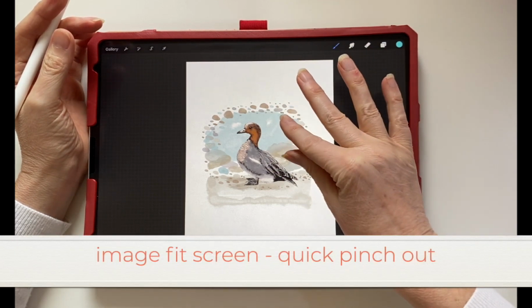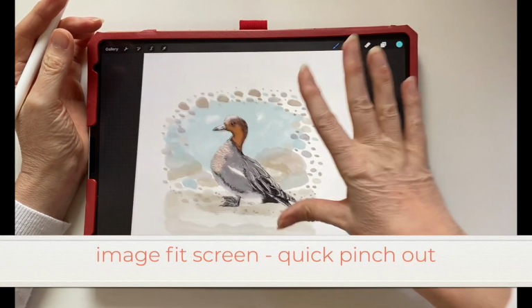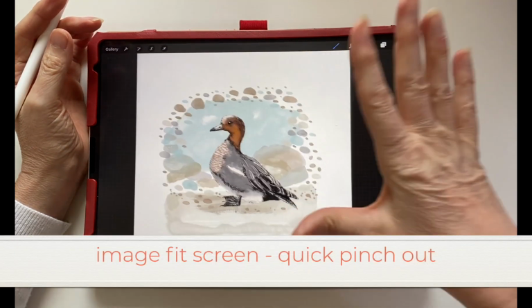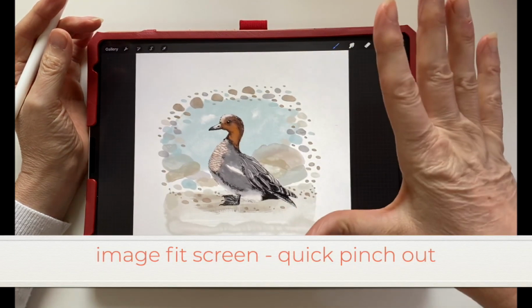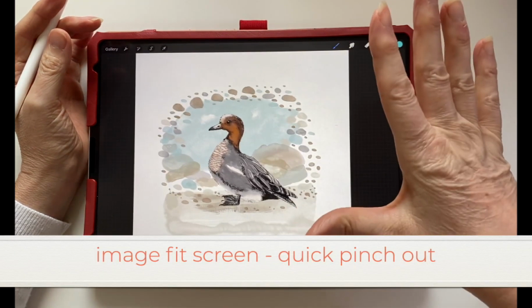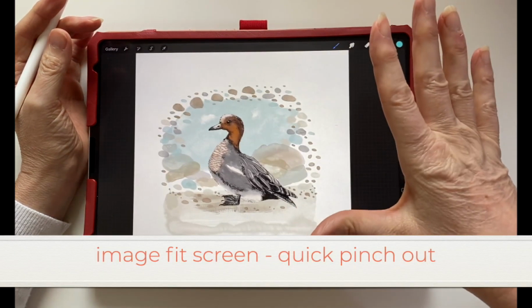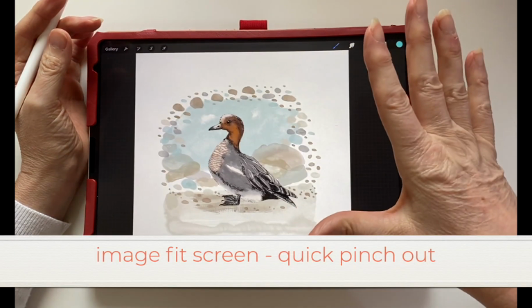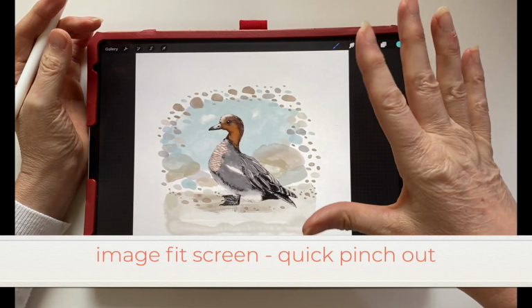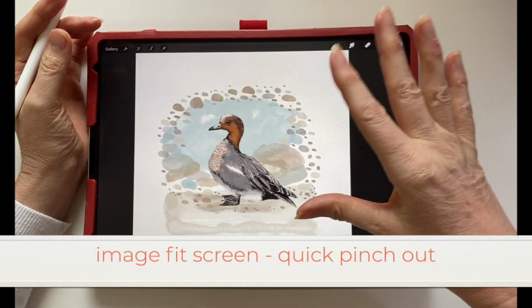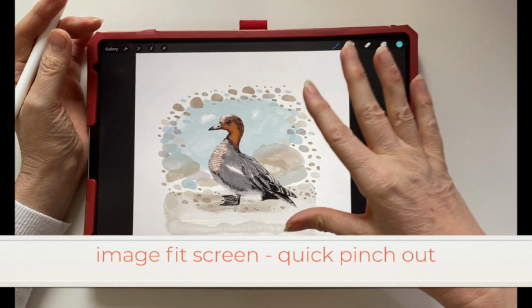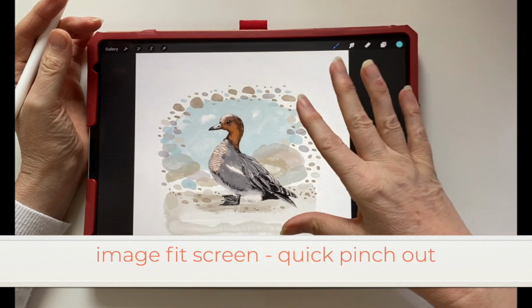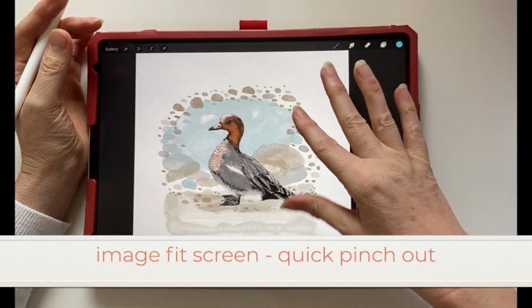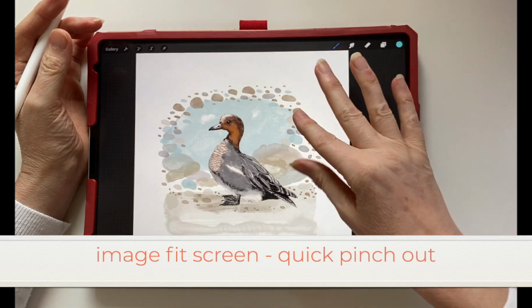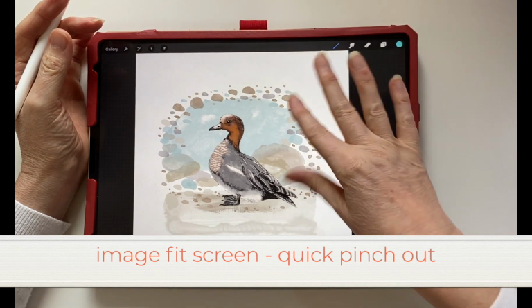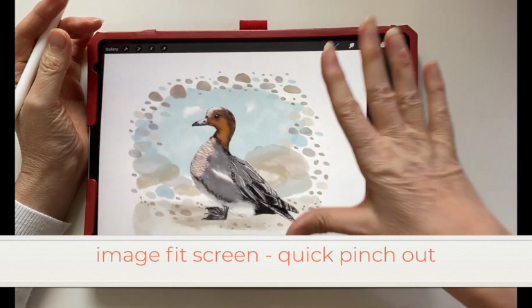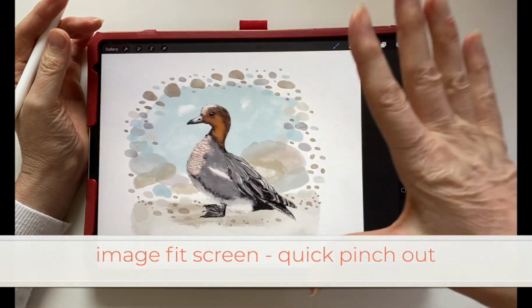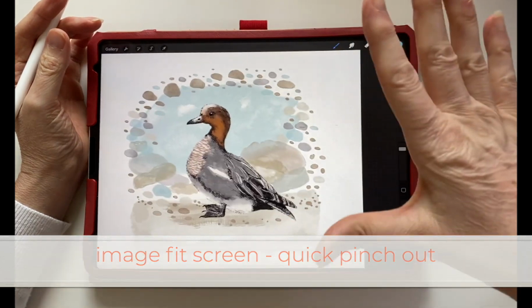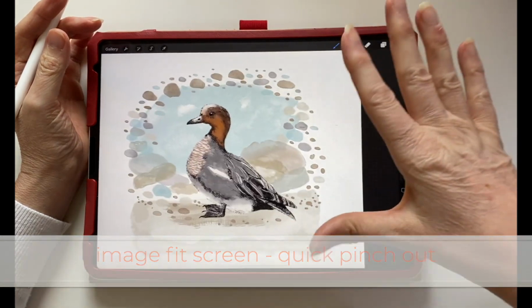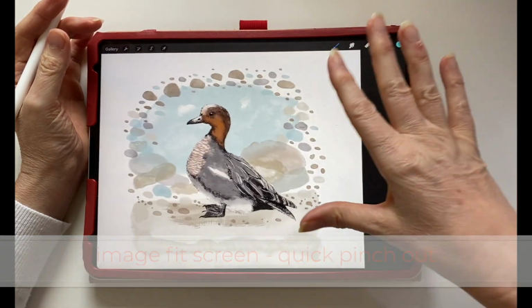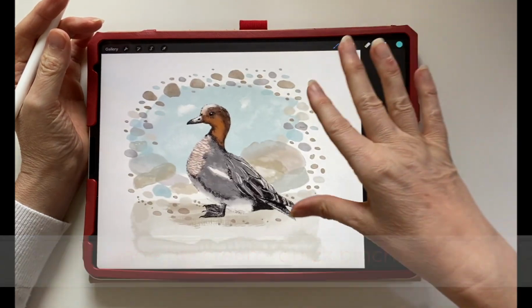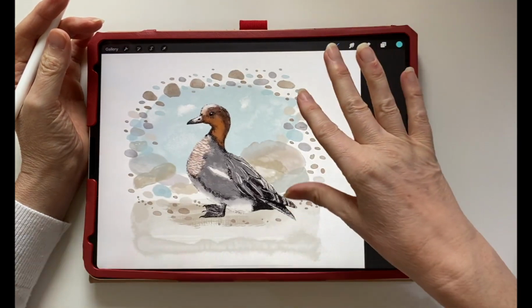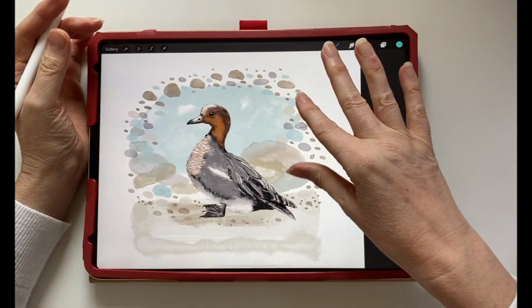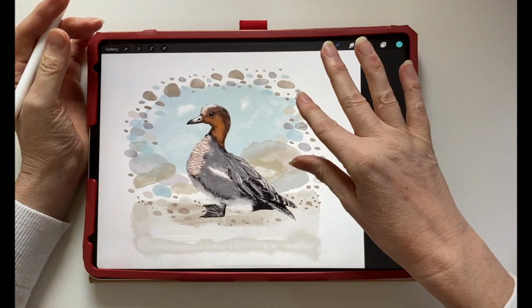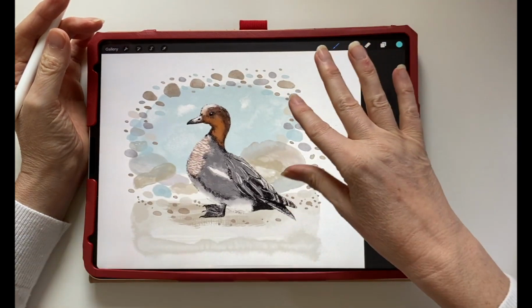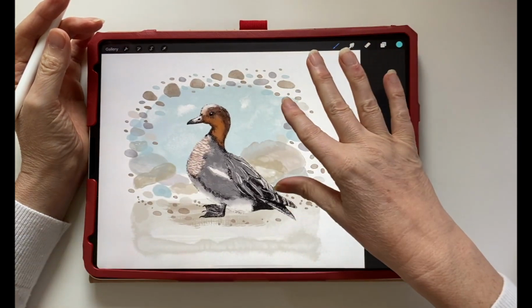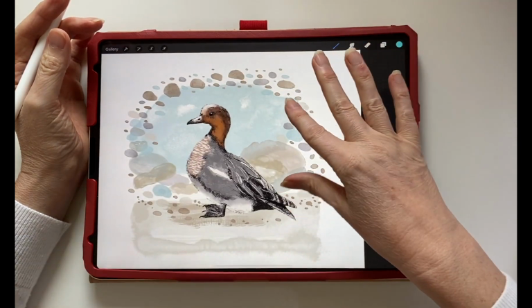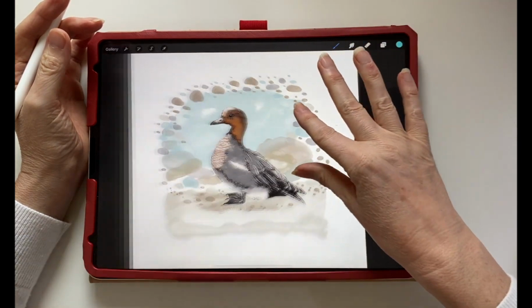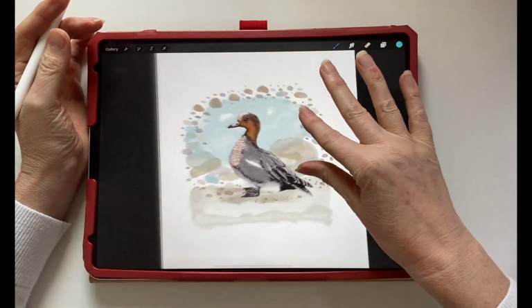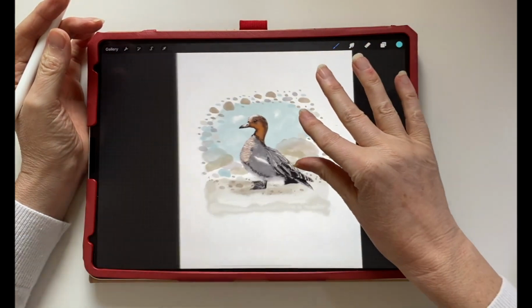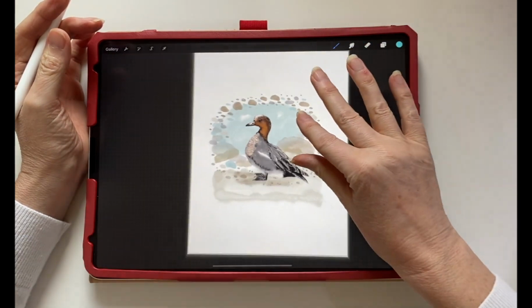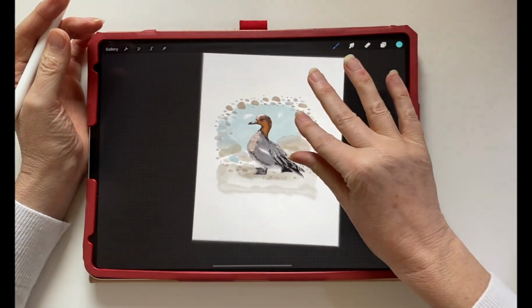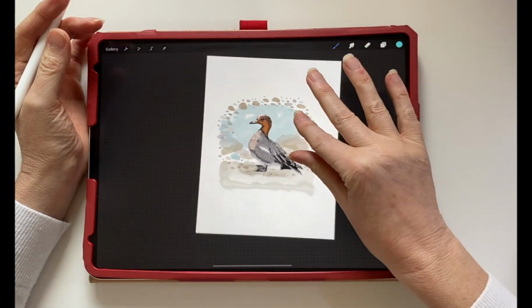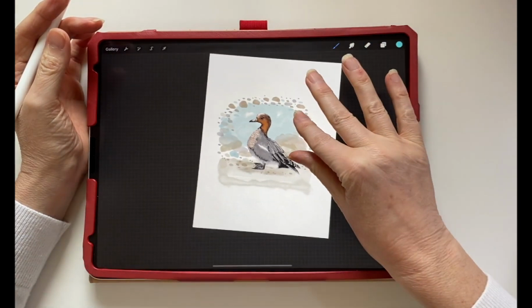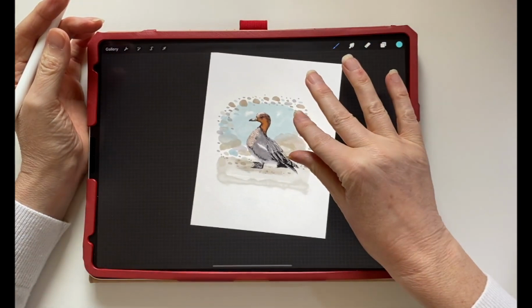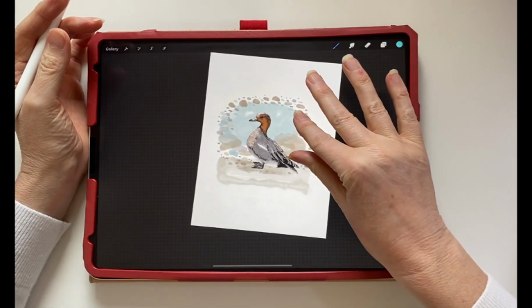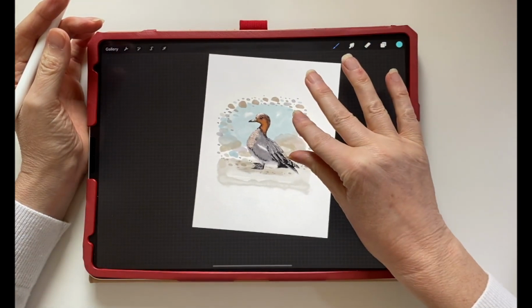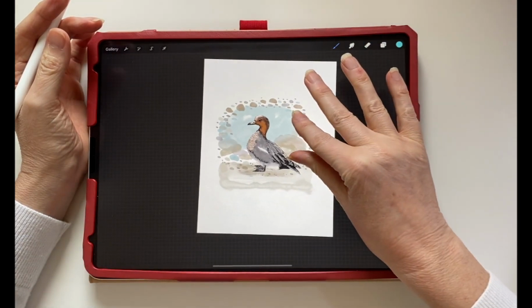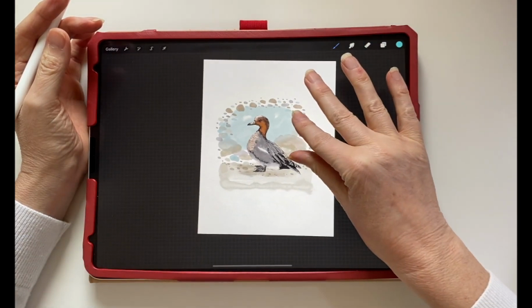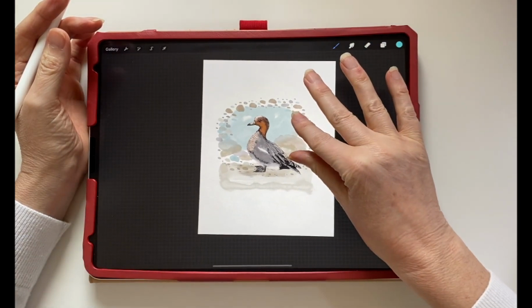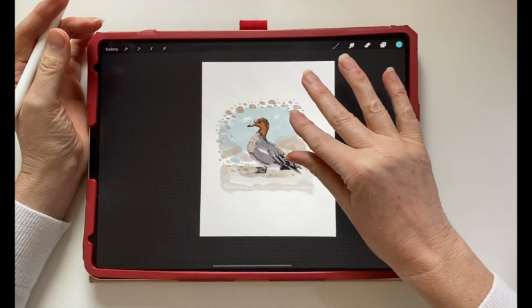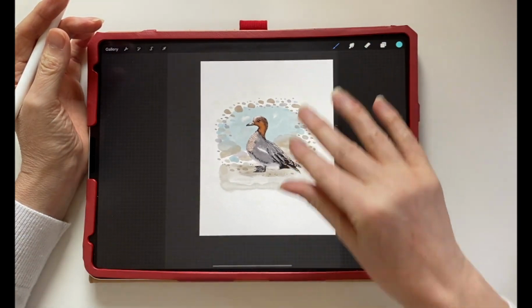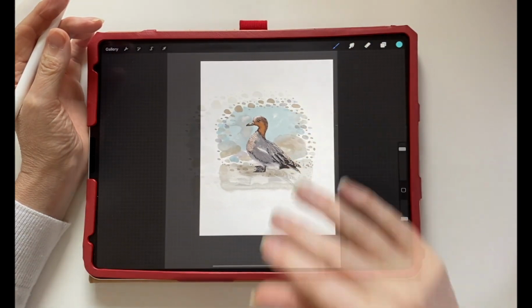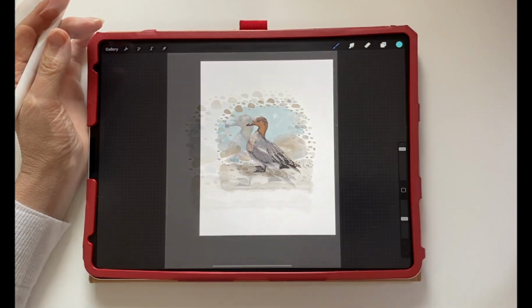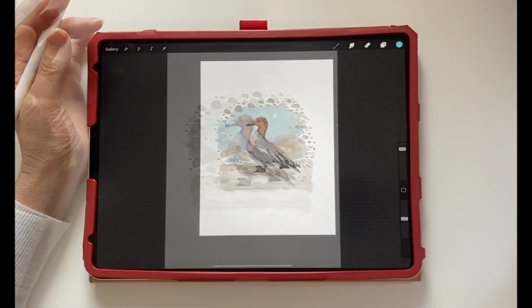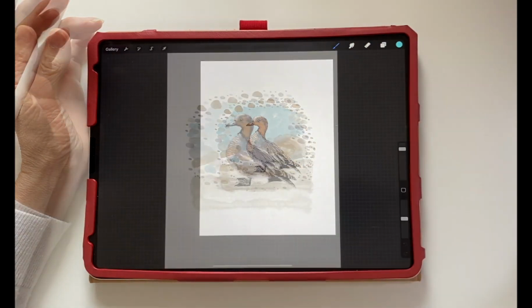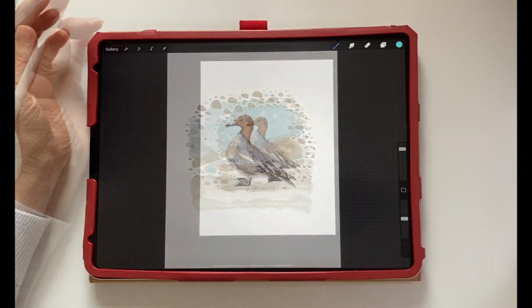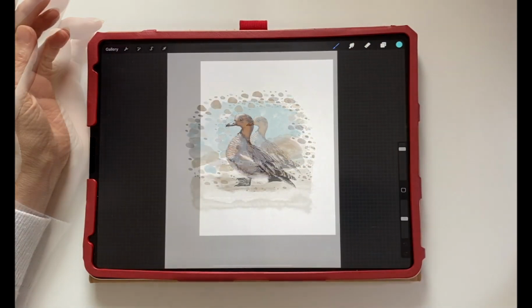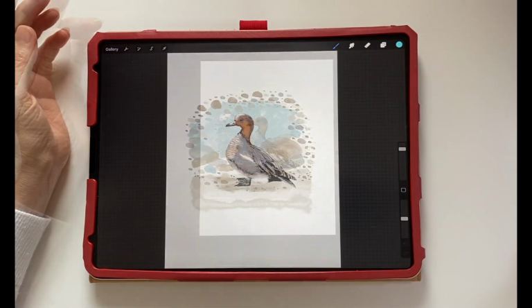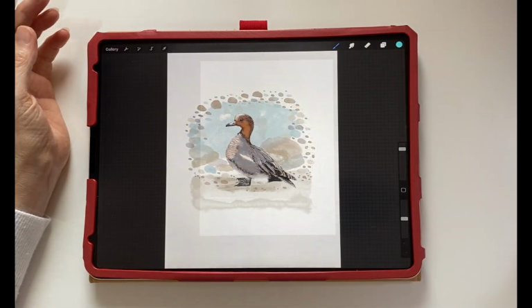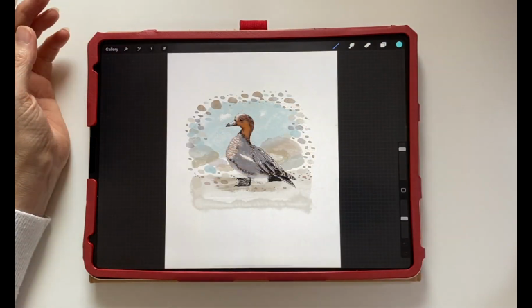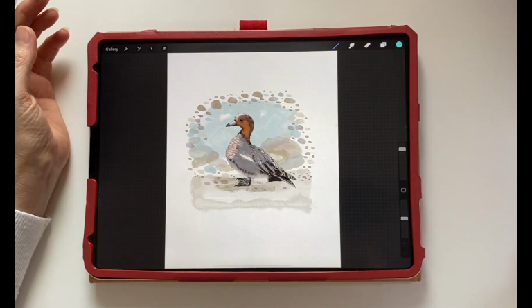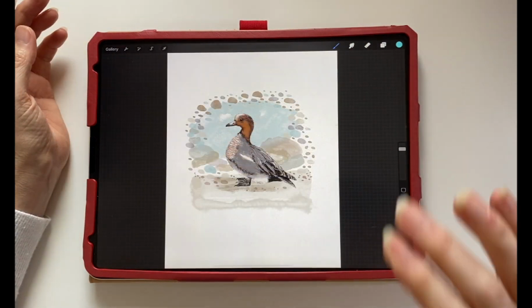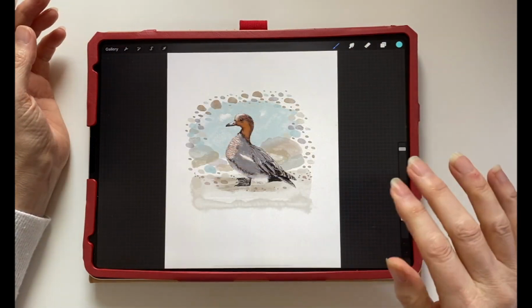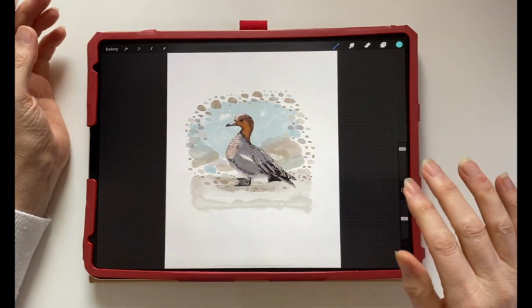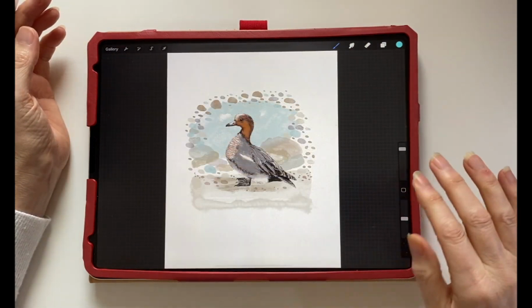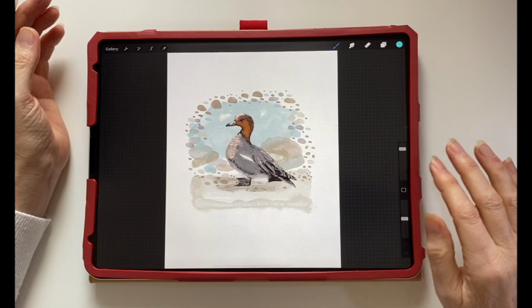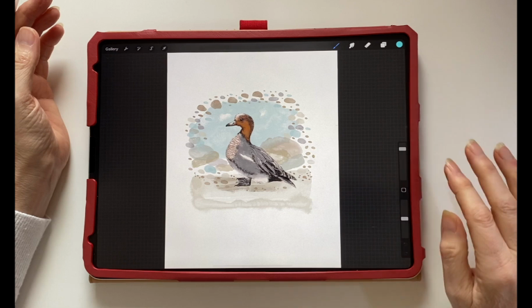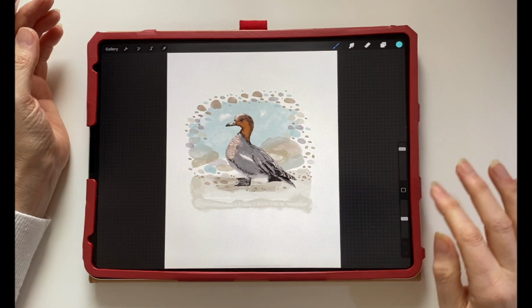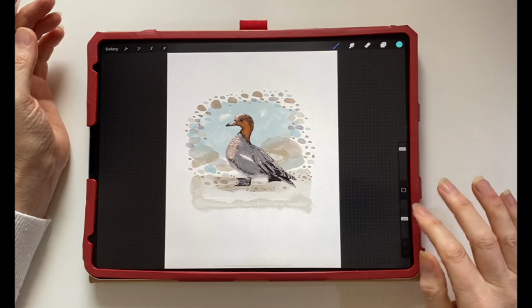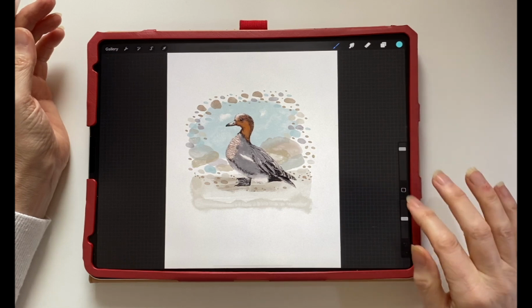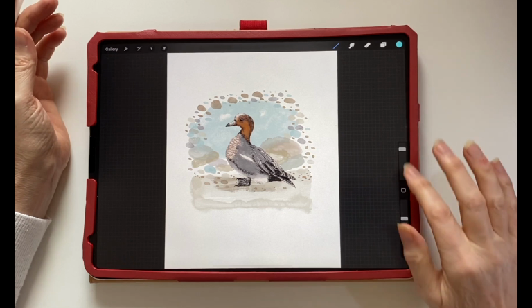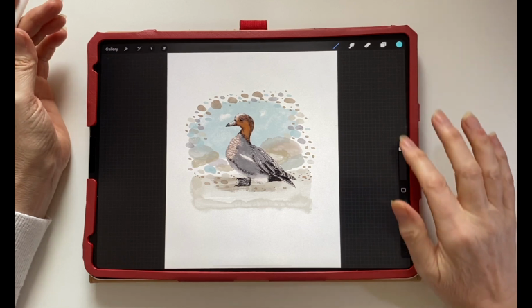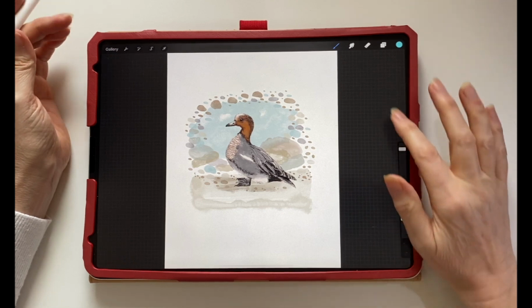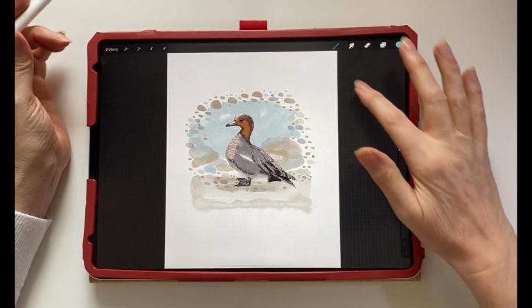To make the image fit the screen, quickly pinch outwards and the image will snap to full size.